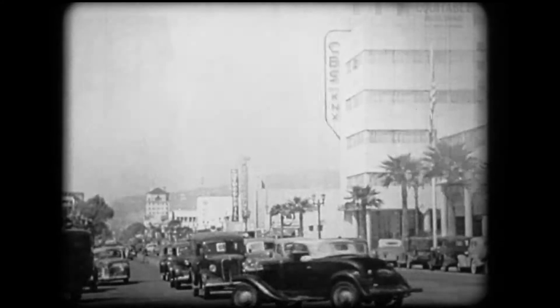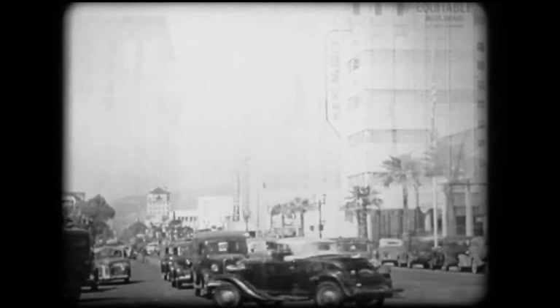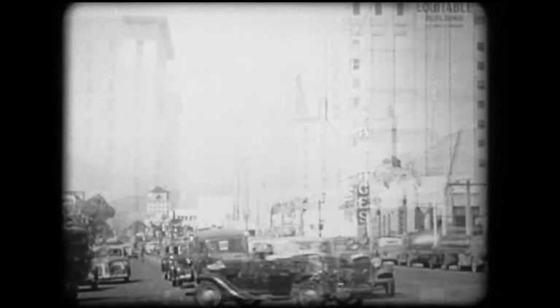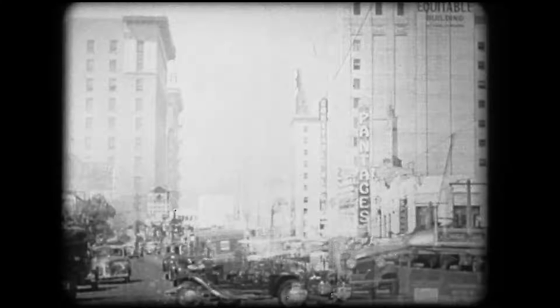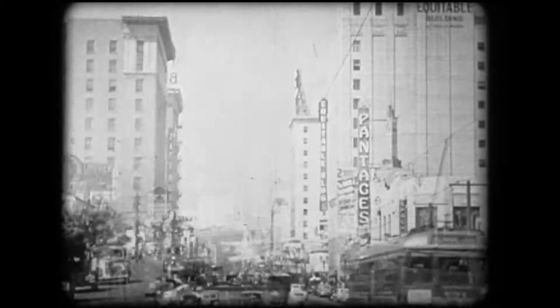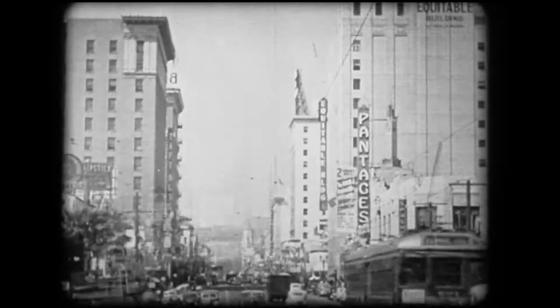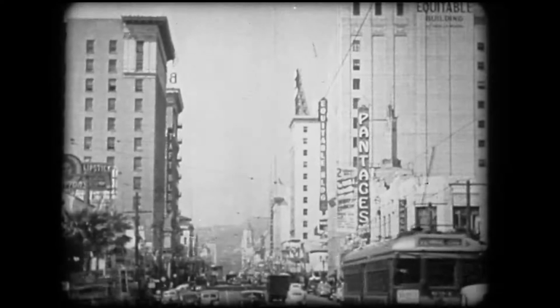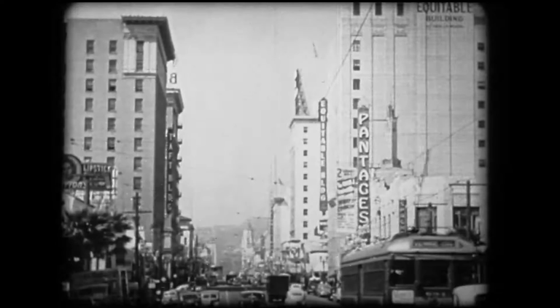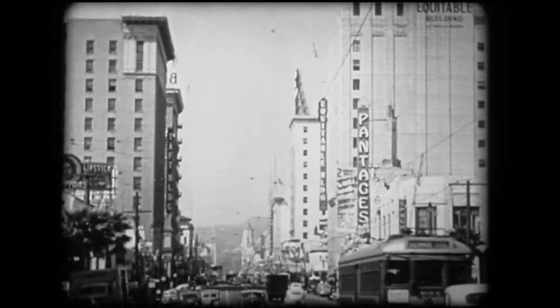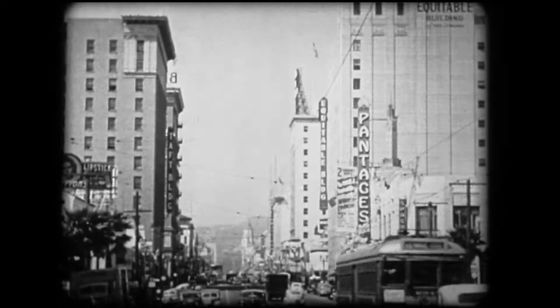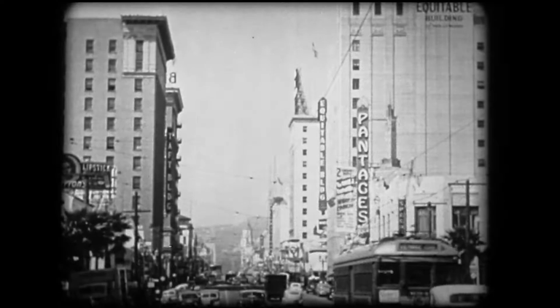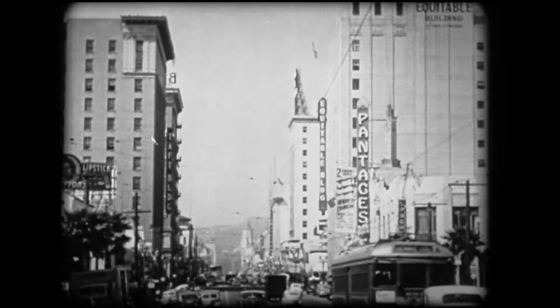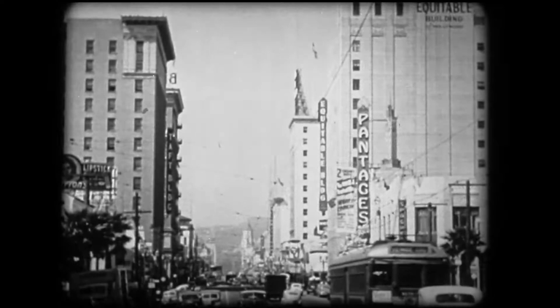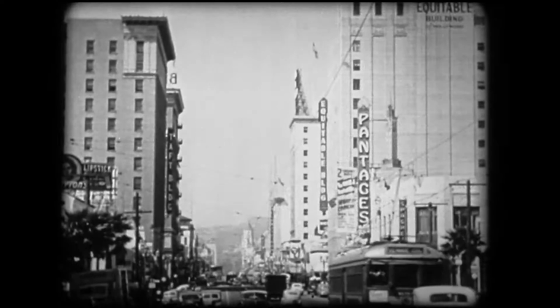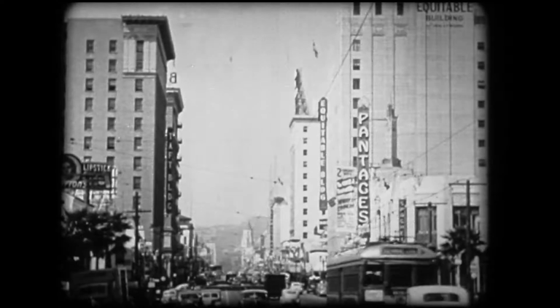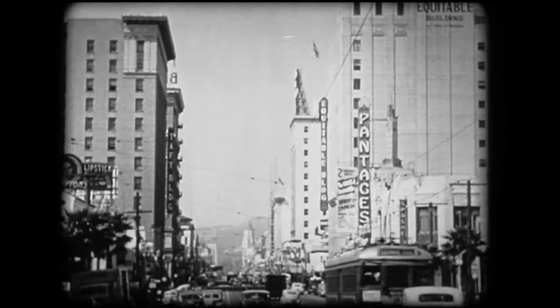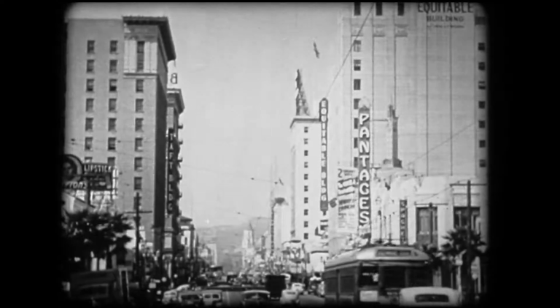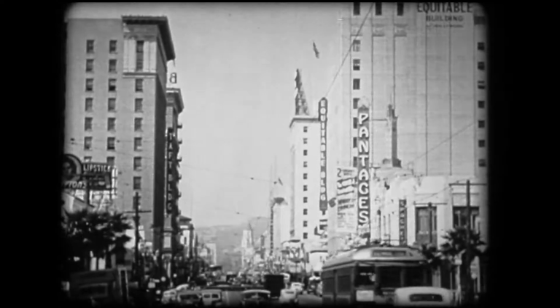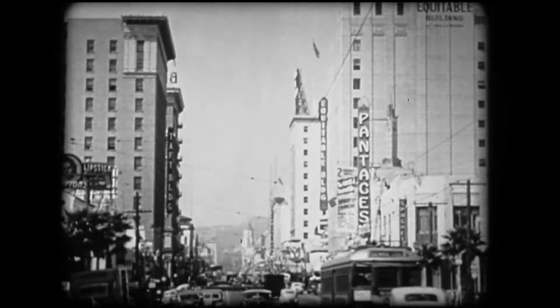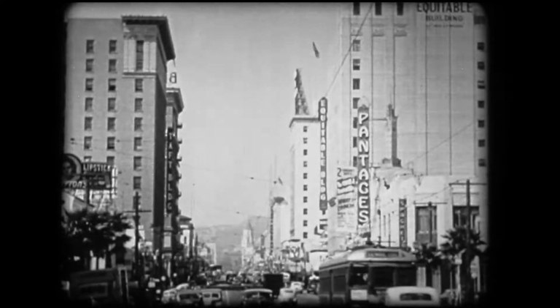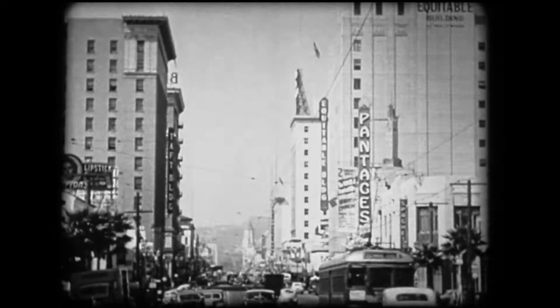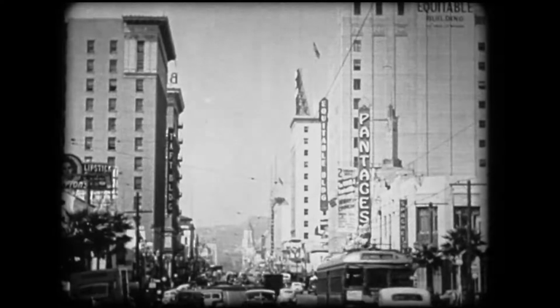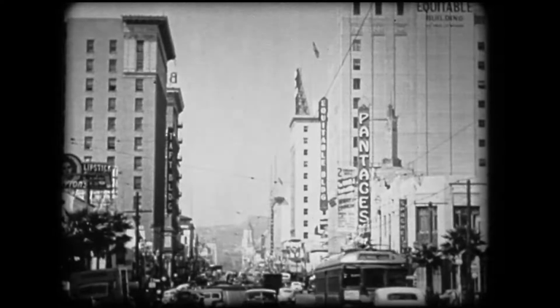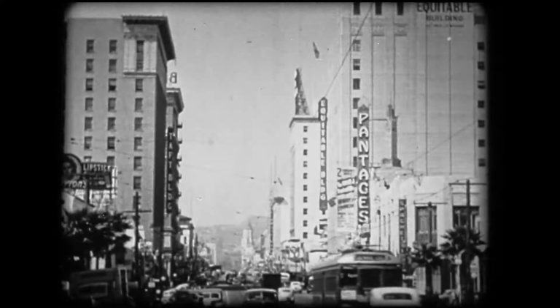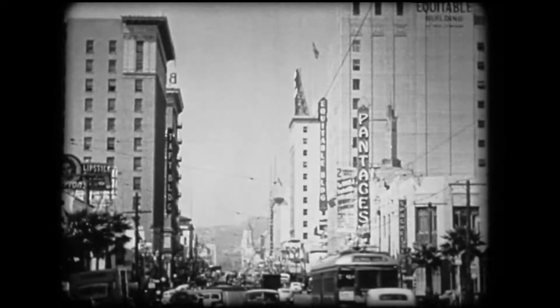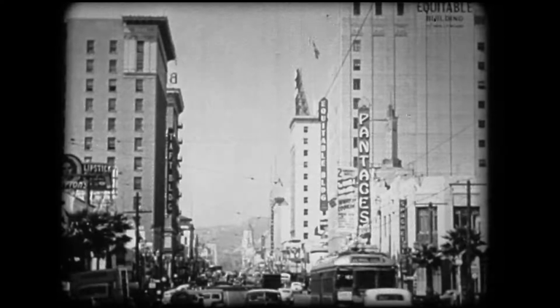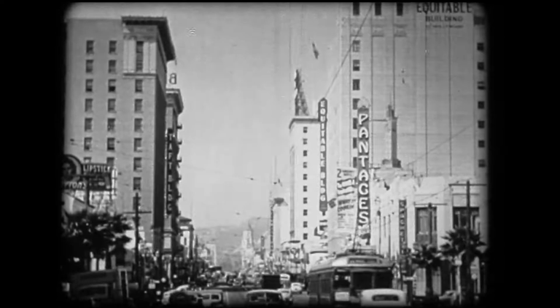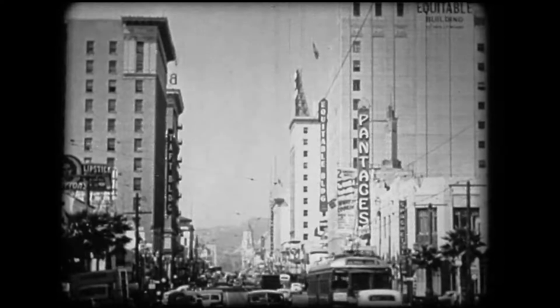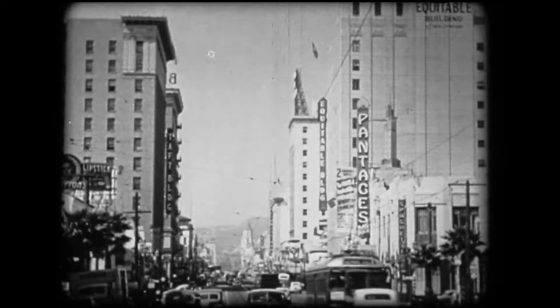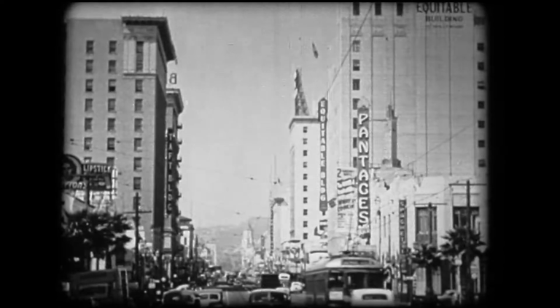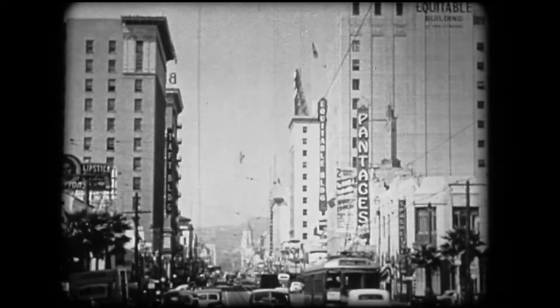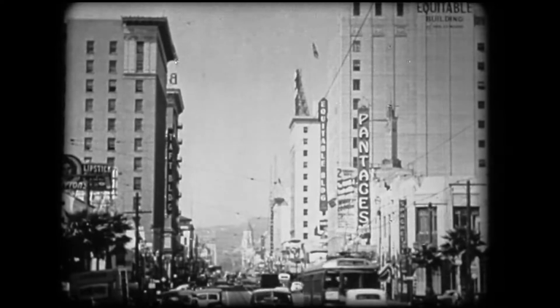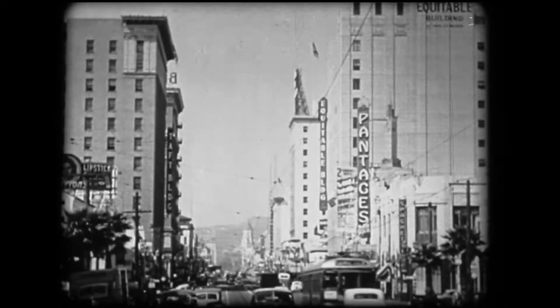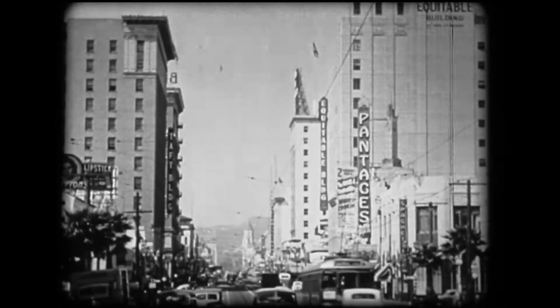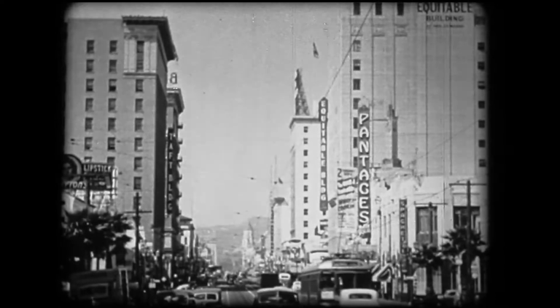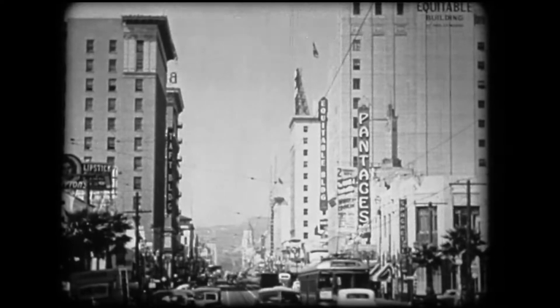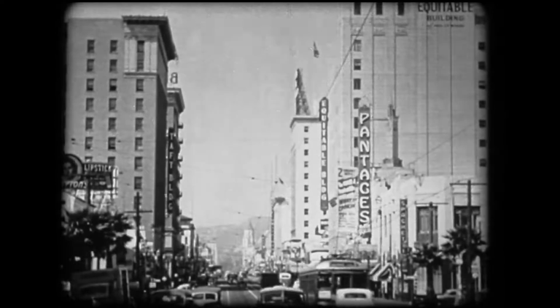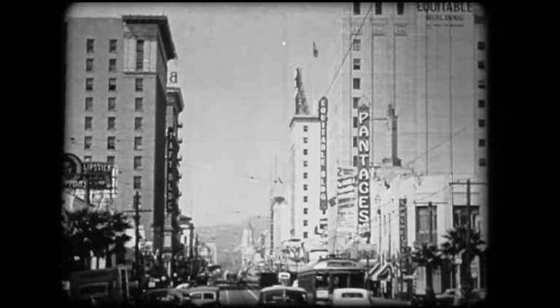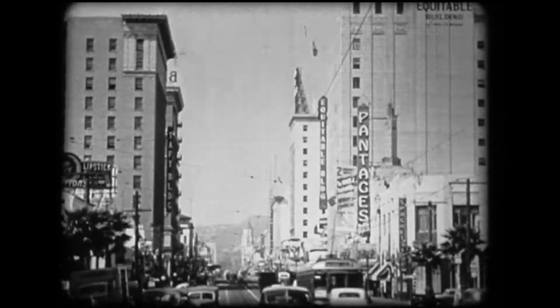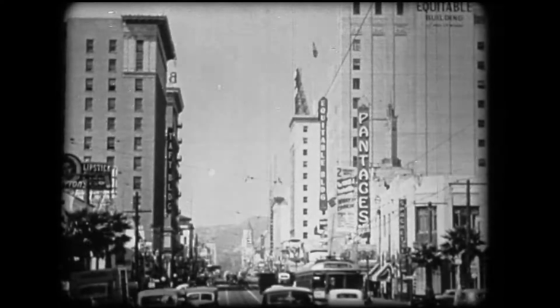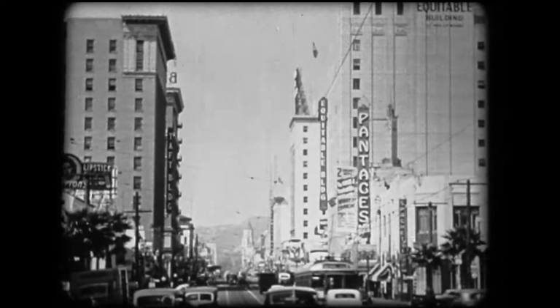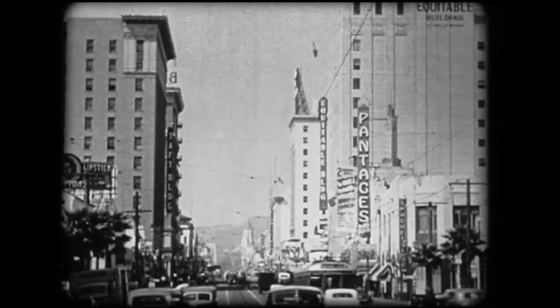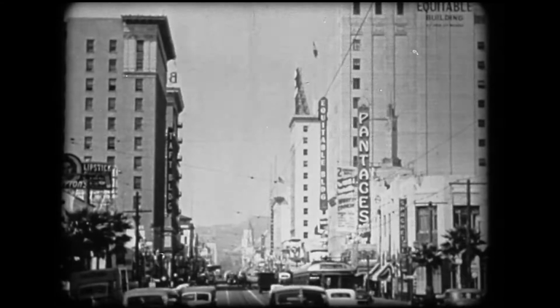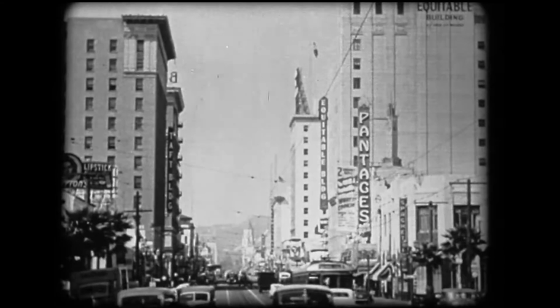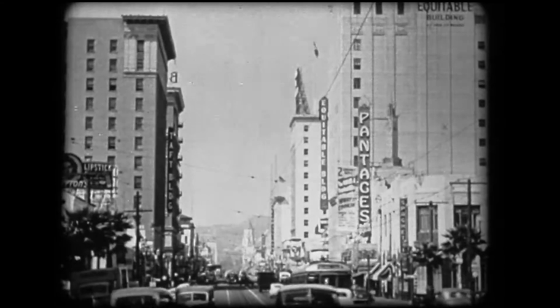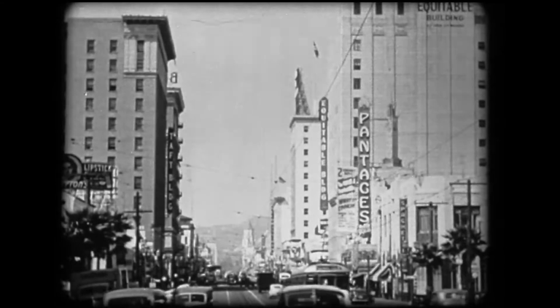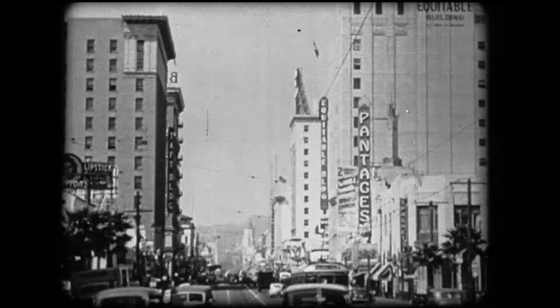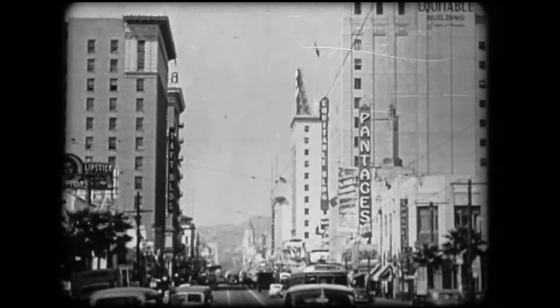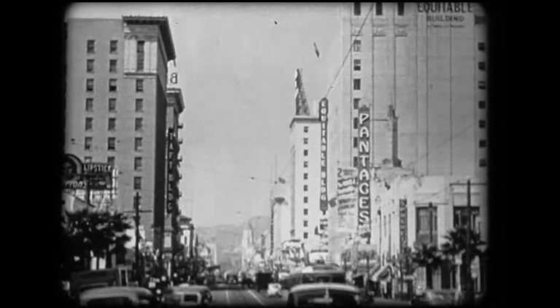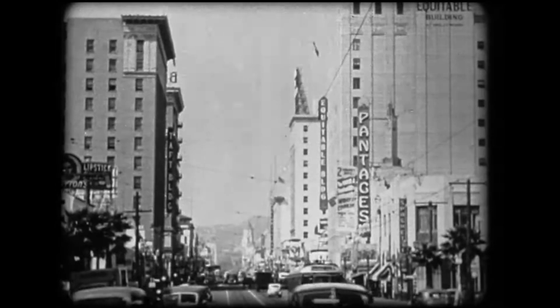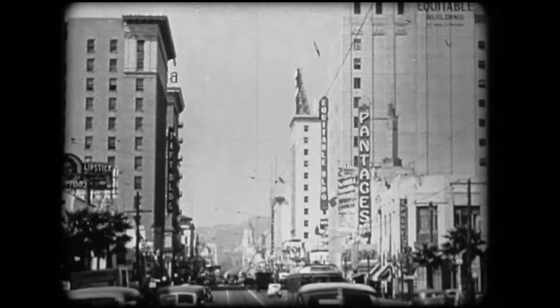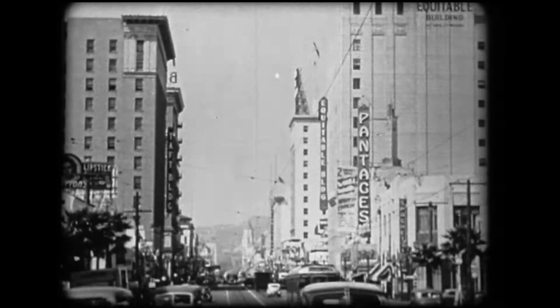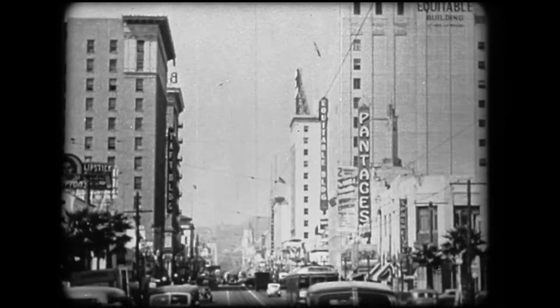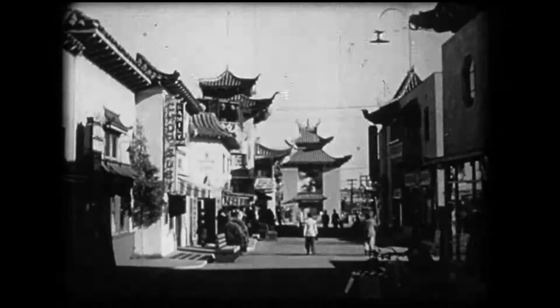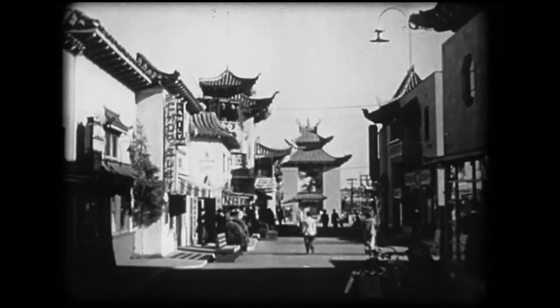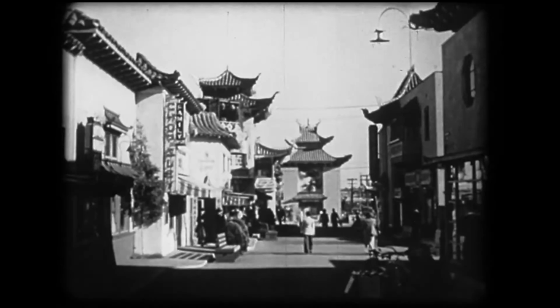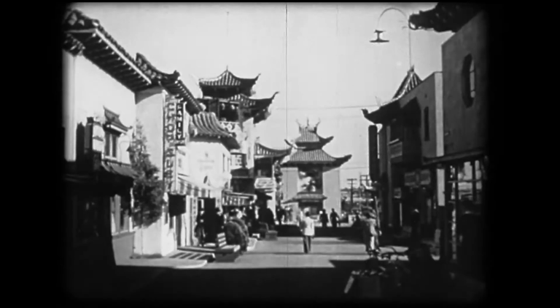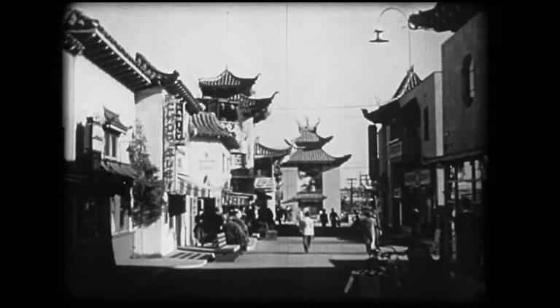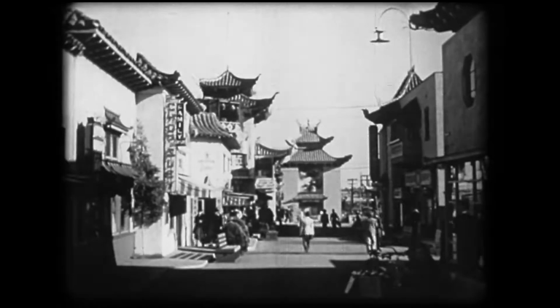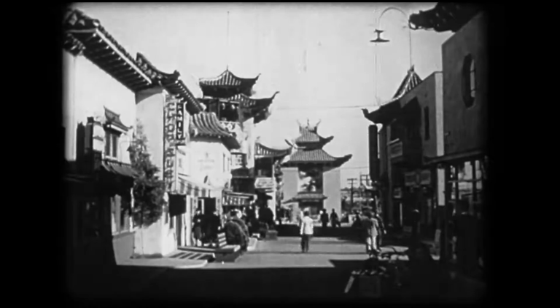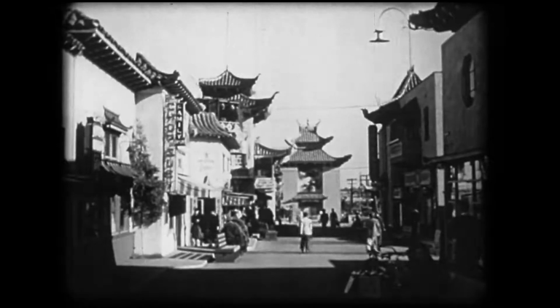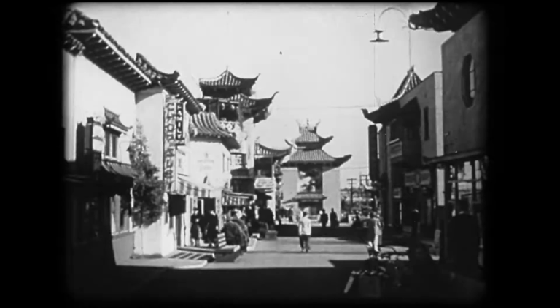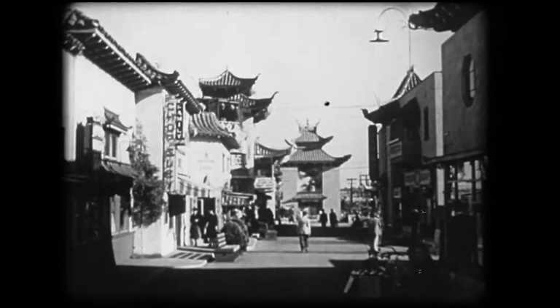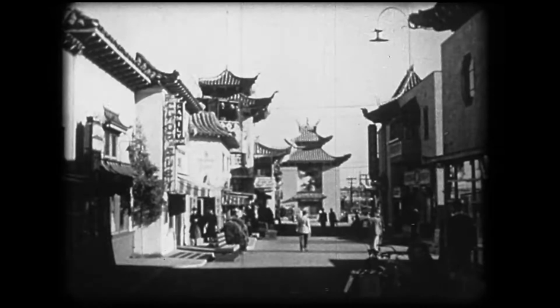A few blocks away, another world-famous street, Hollywood Boulevard. And if you're out for novelty, one of the most attractive sections of Los Angeles is its Chinatown.